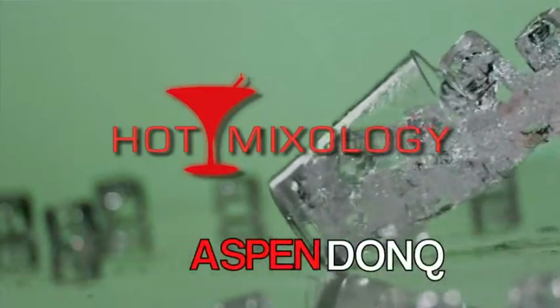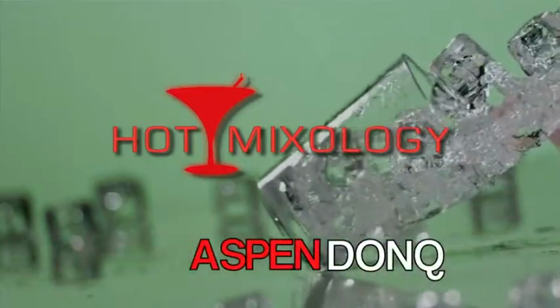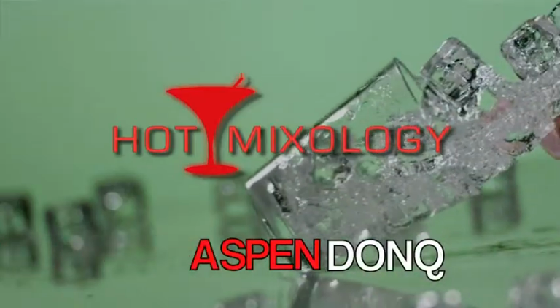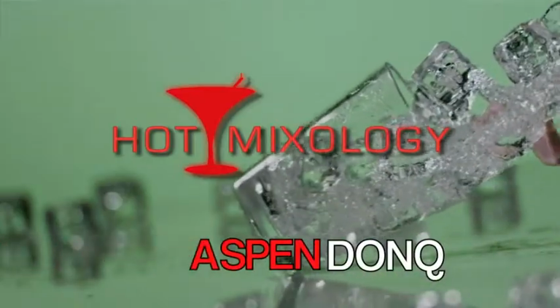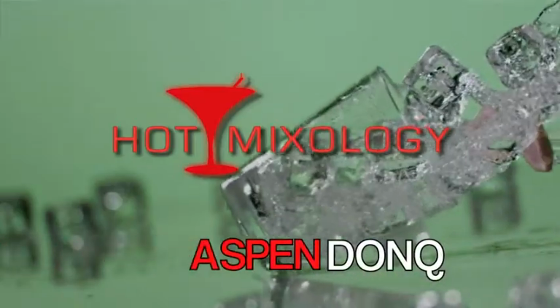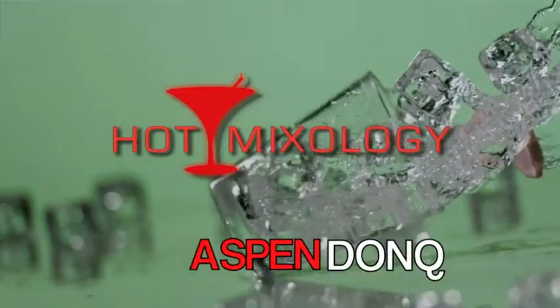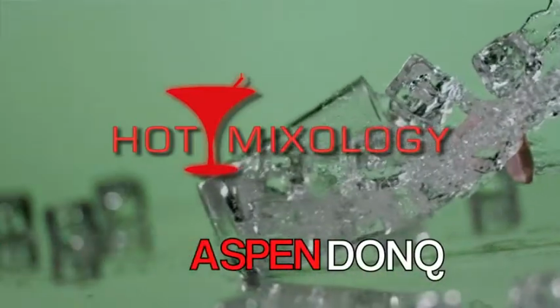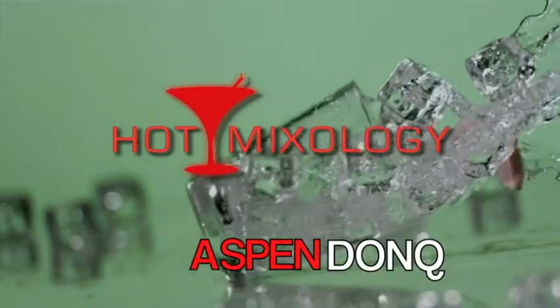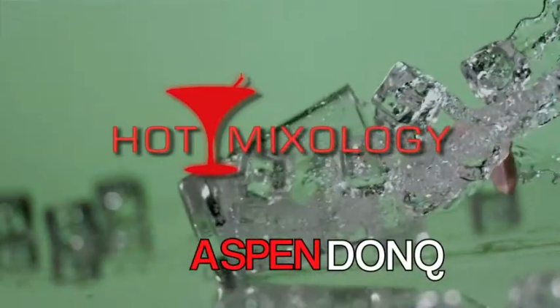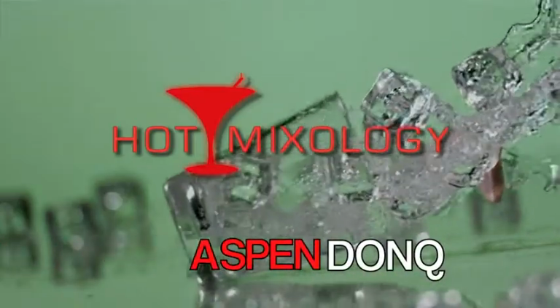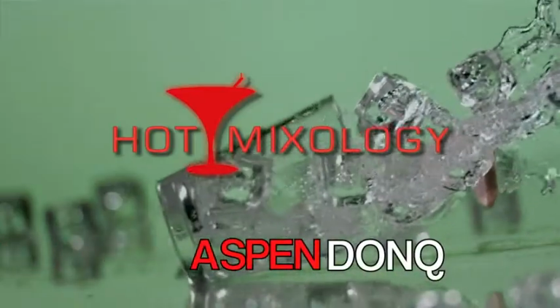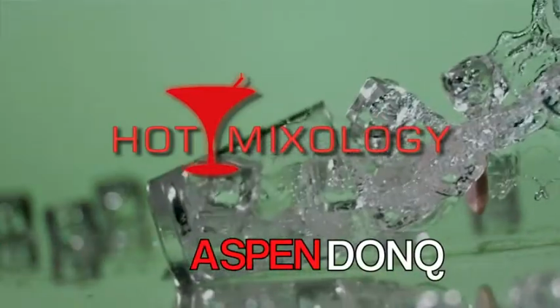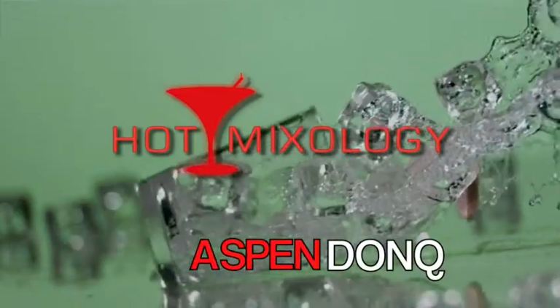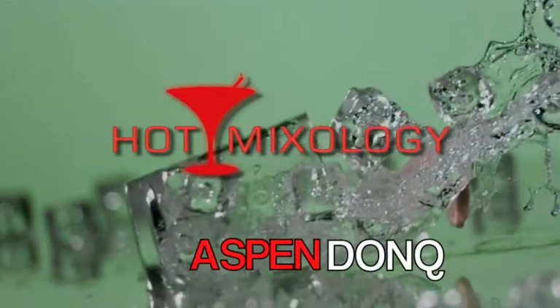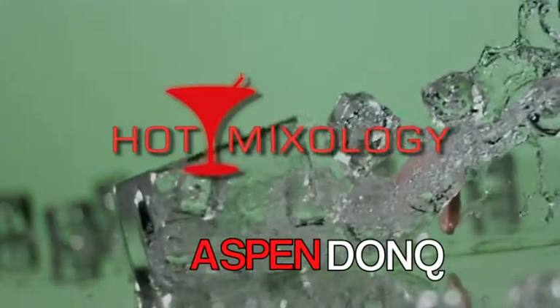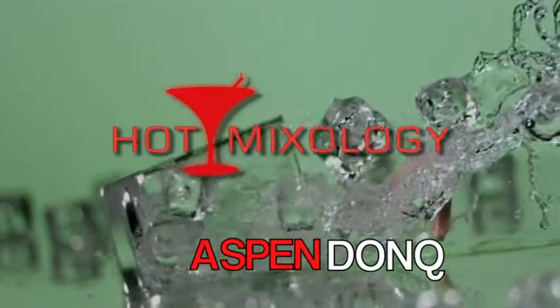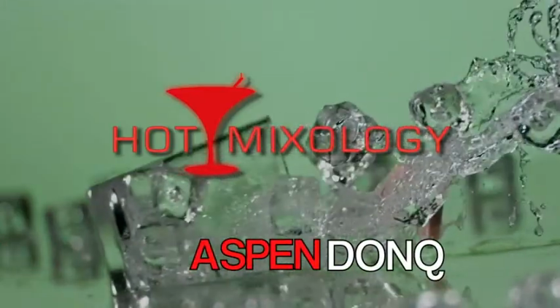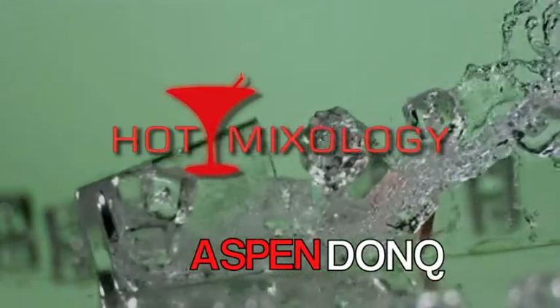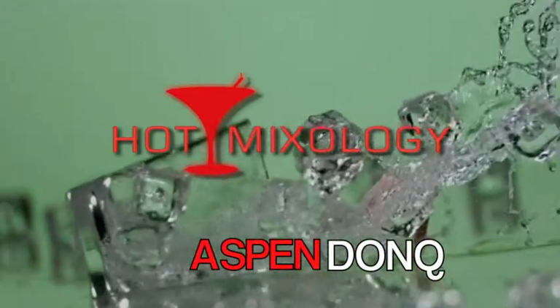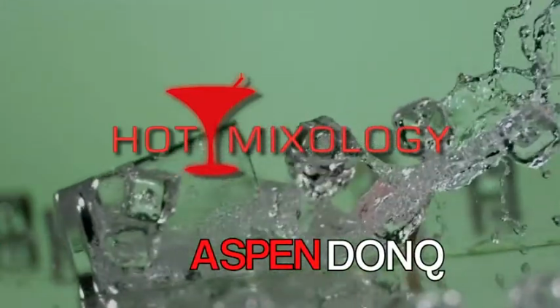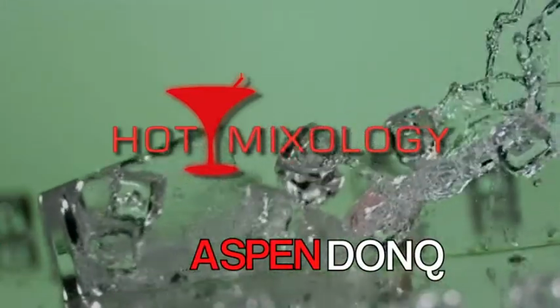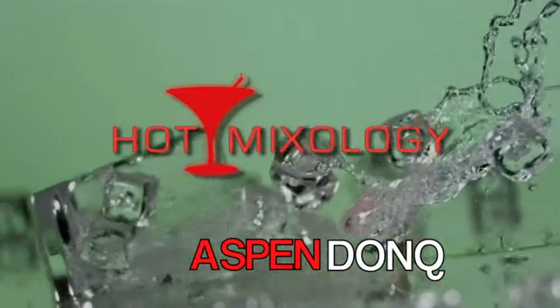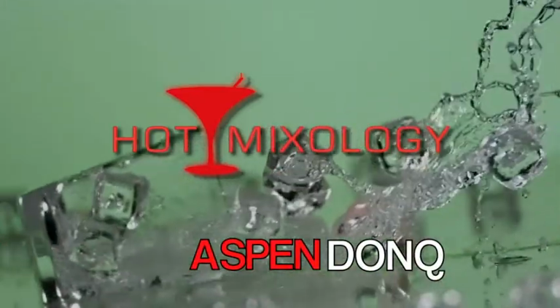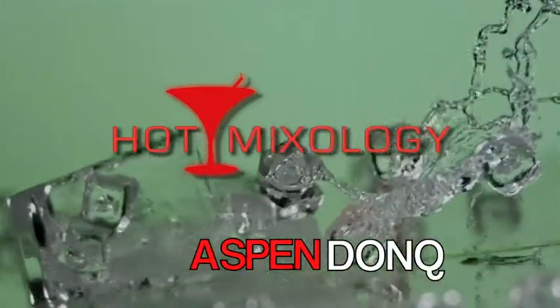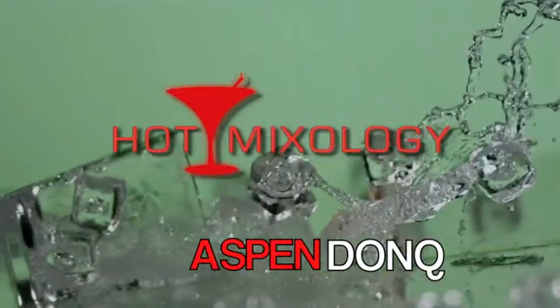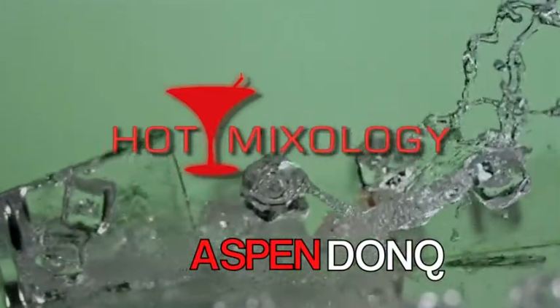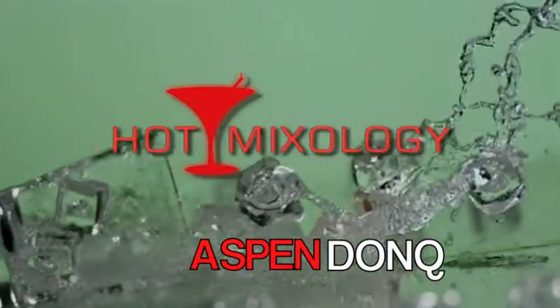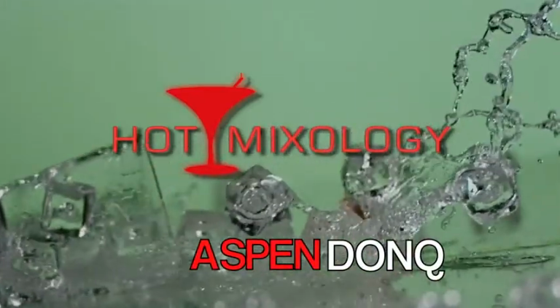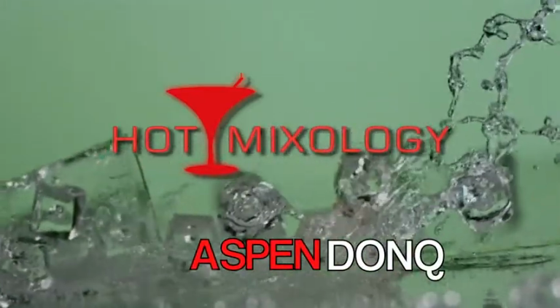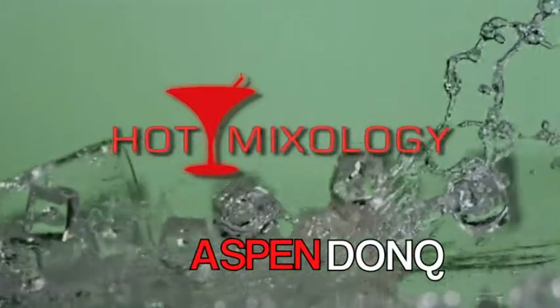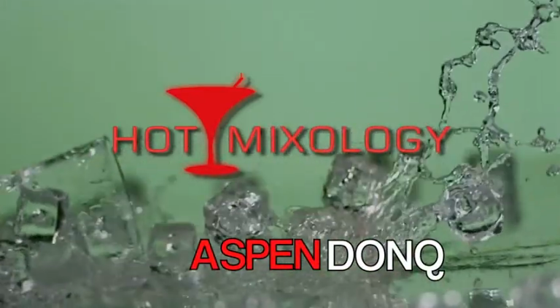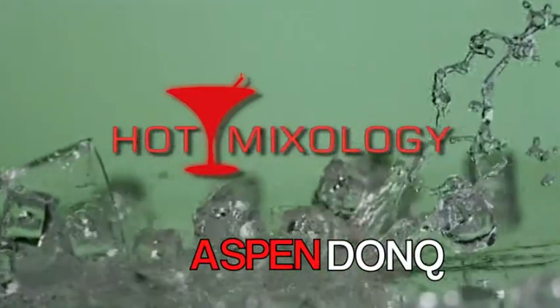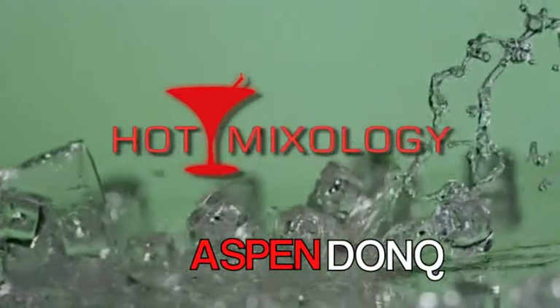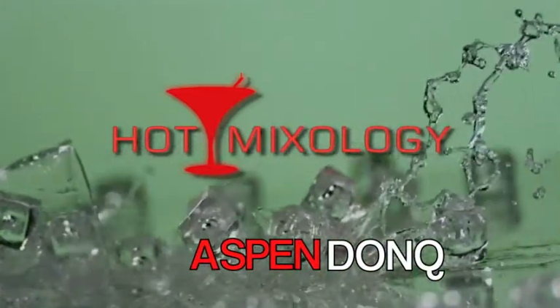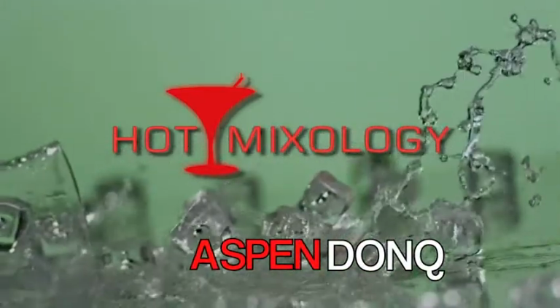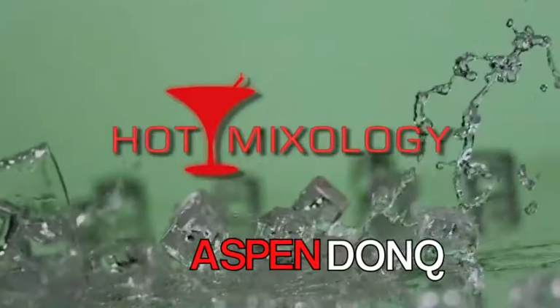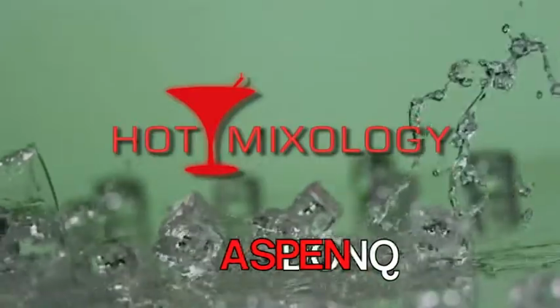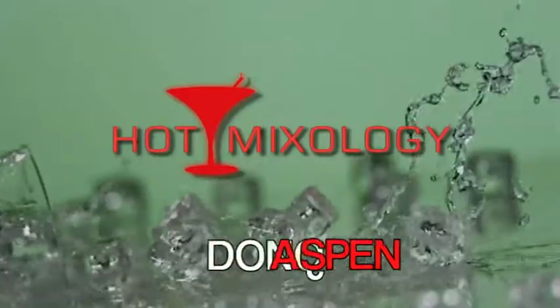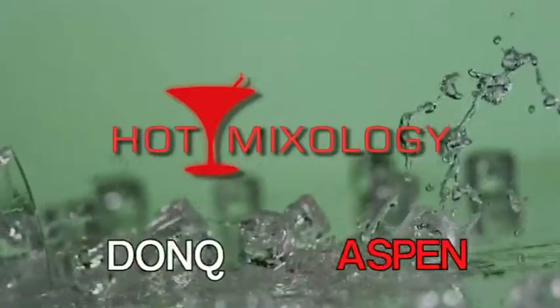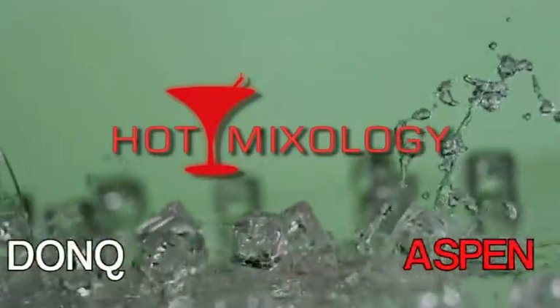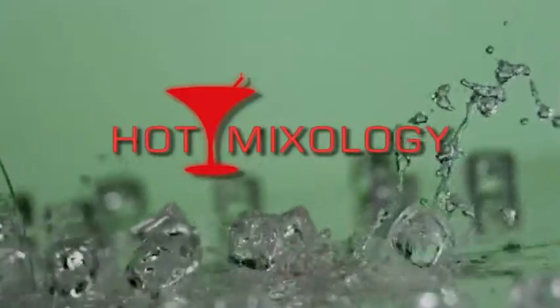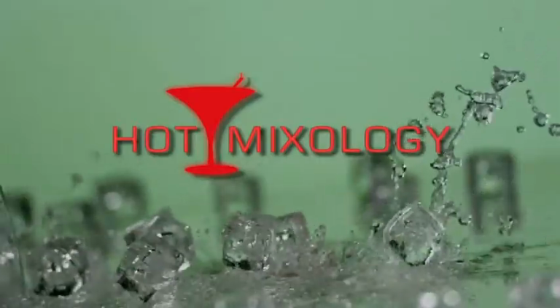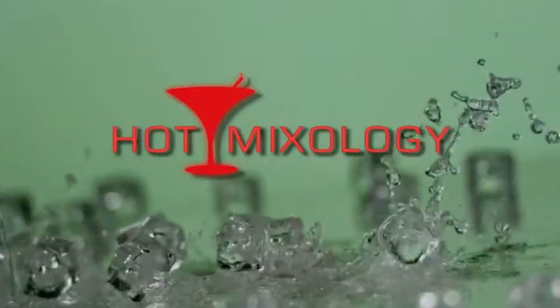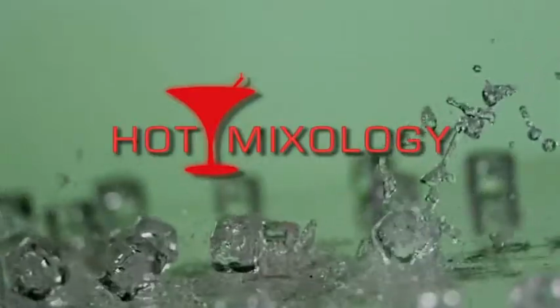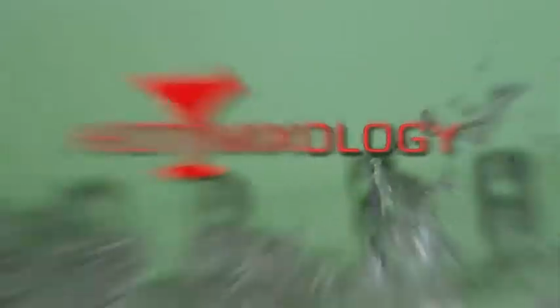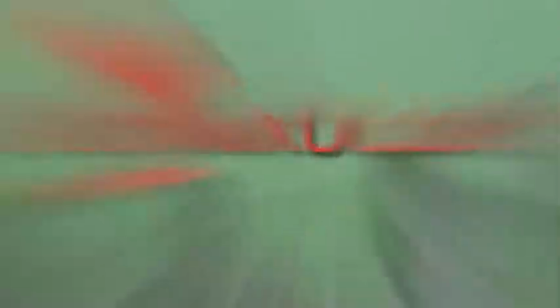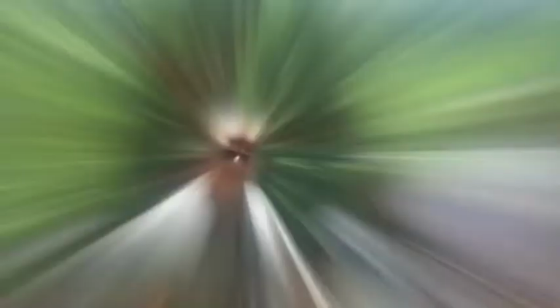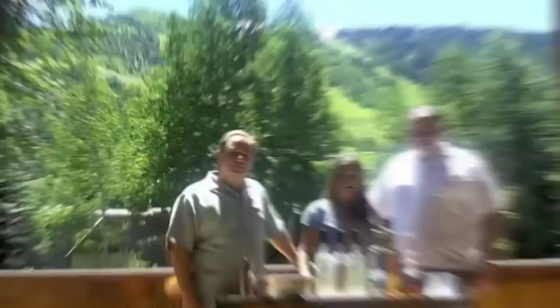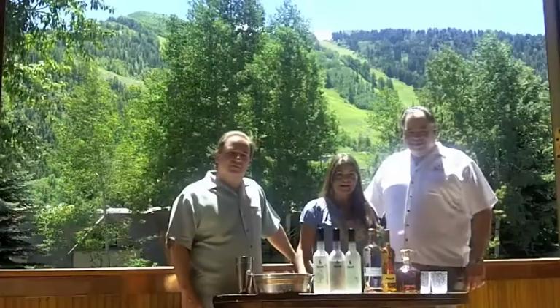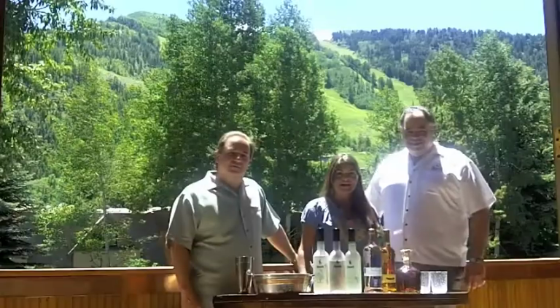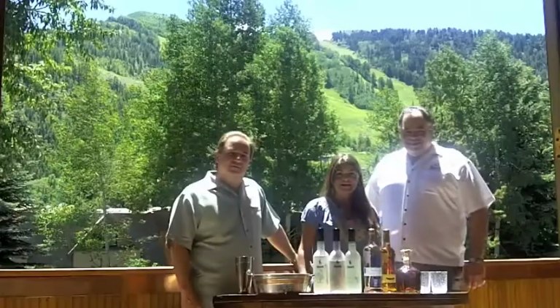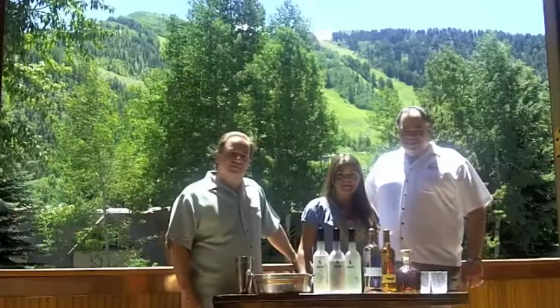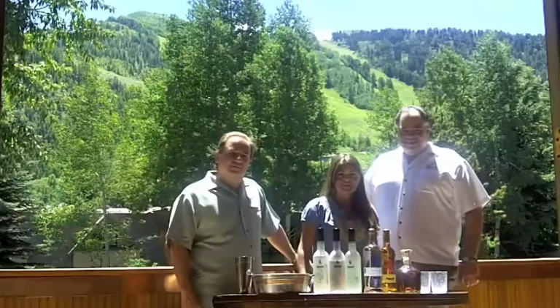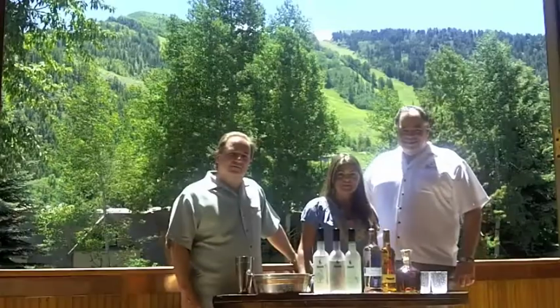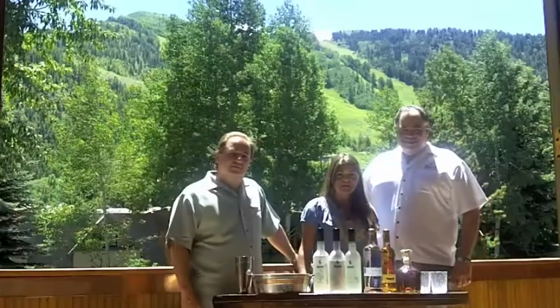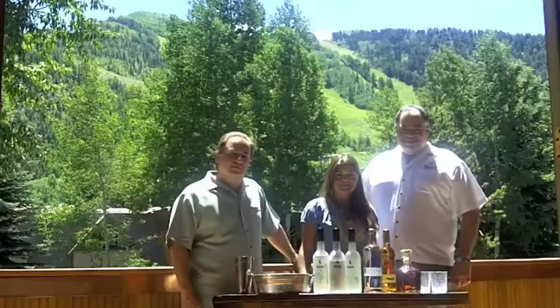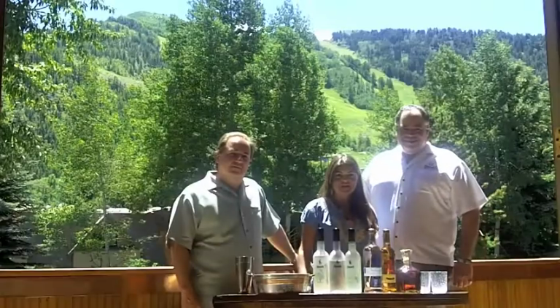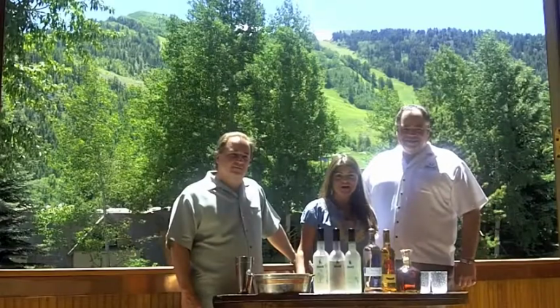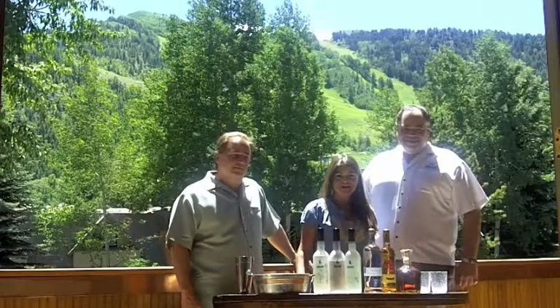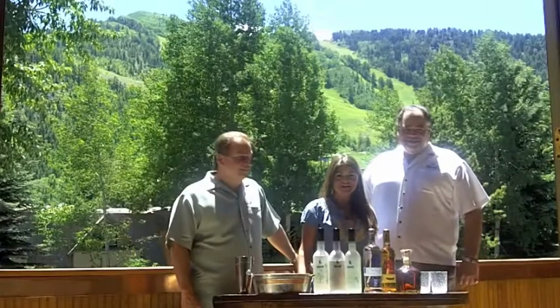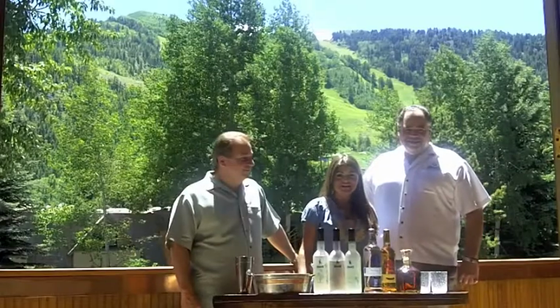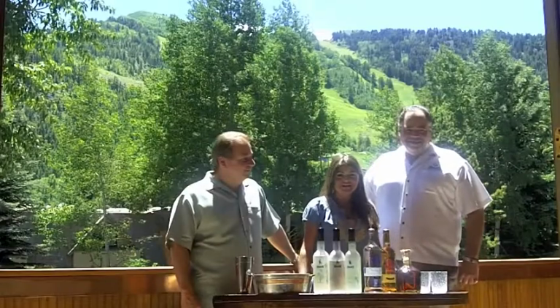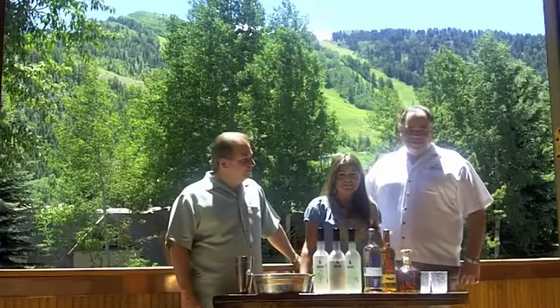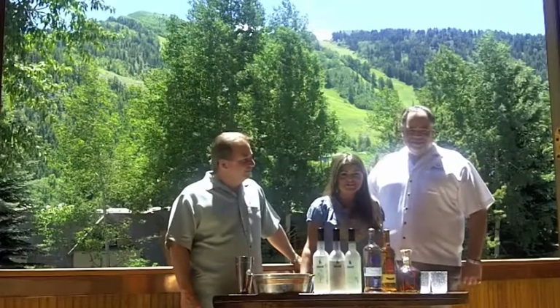Get ready for a shot of Hot Mixology, the show that takes cocktails to the next level. Hi, welcome to Hot Mixology.